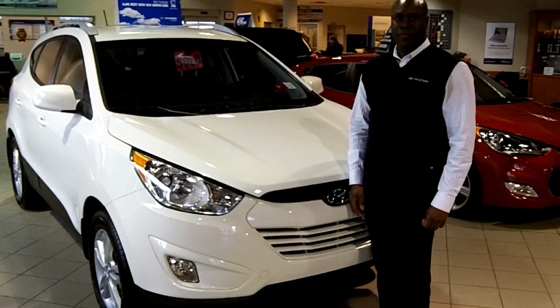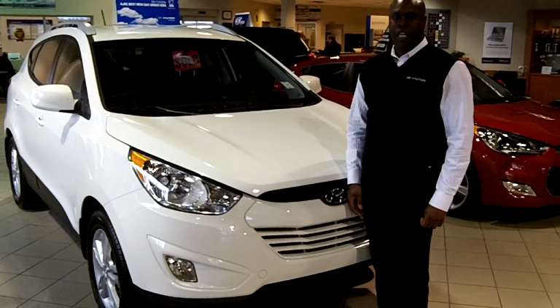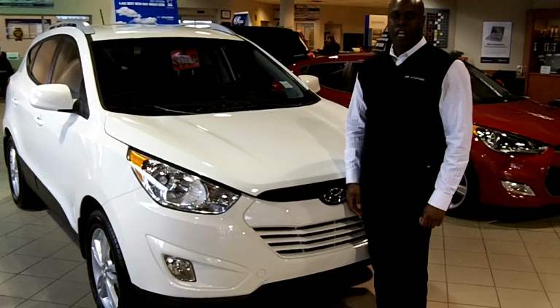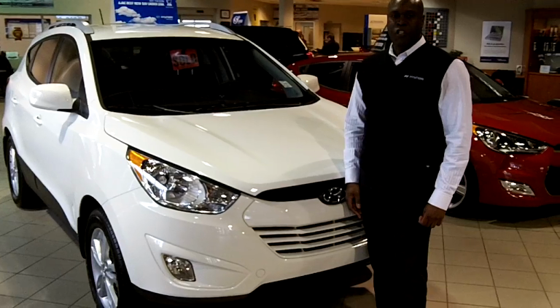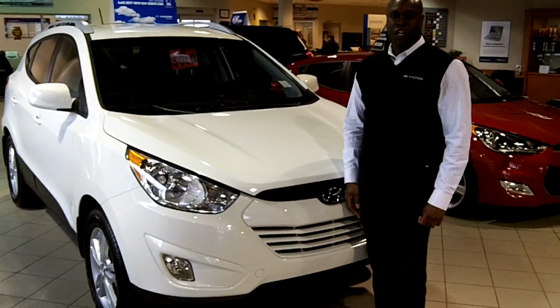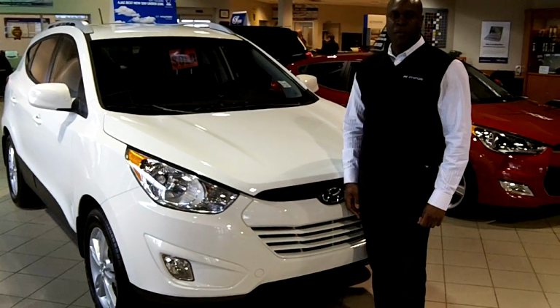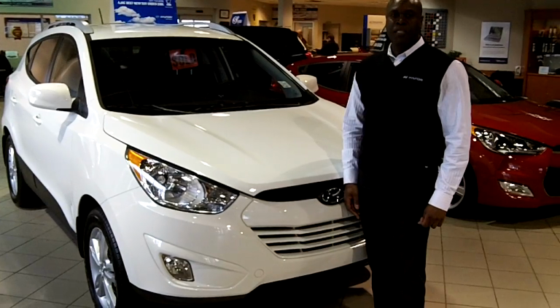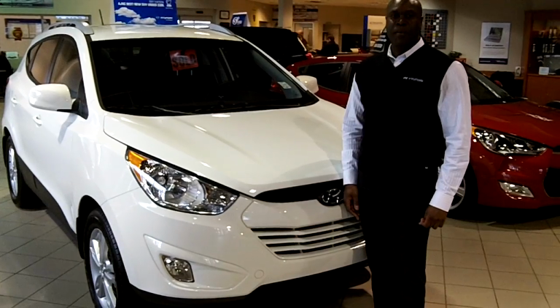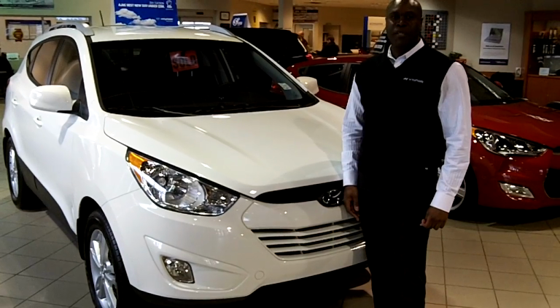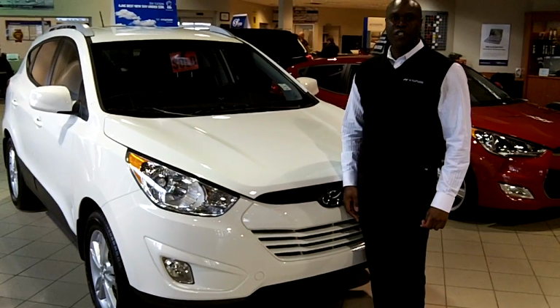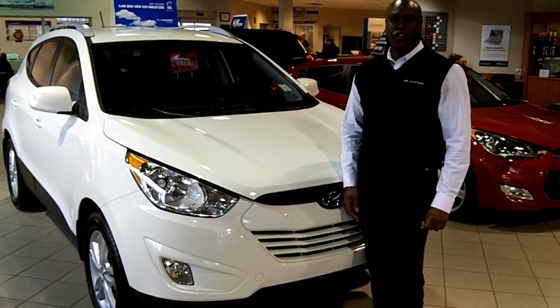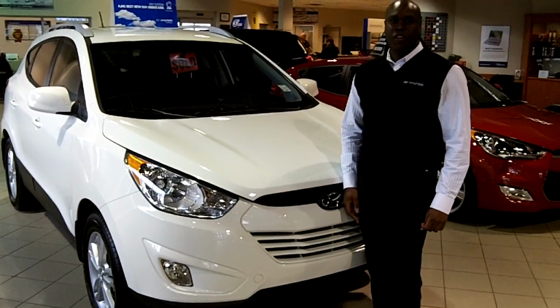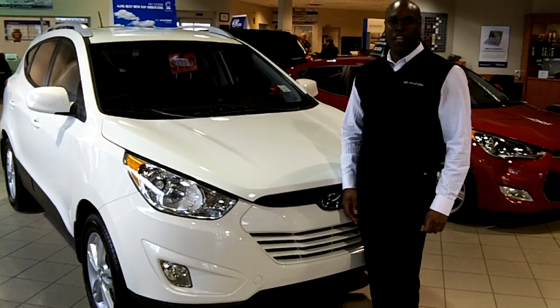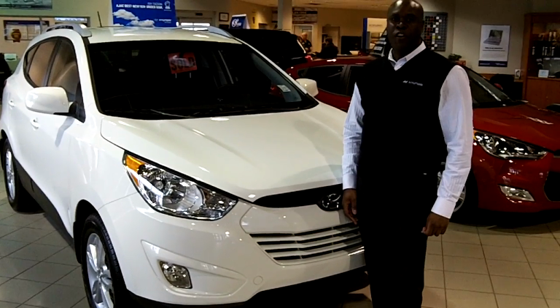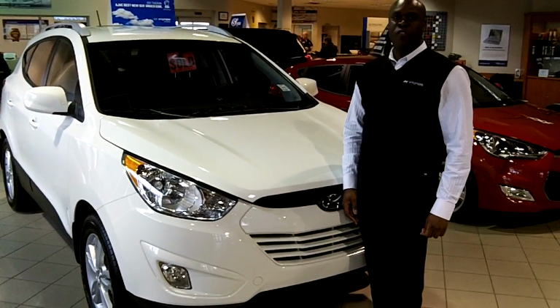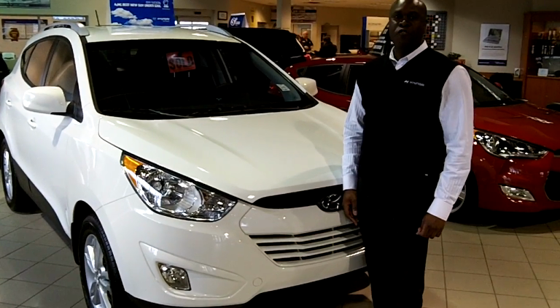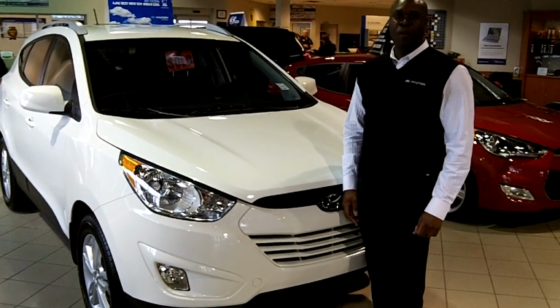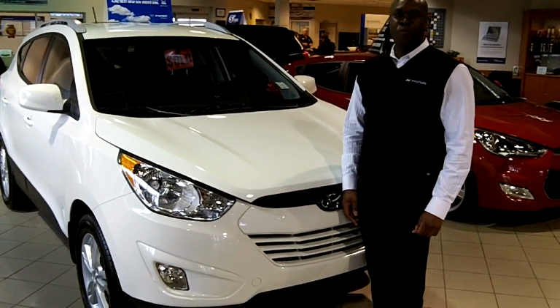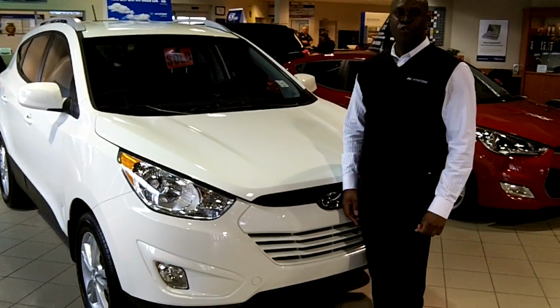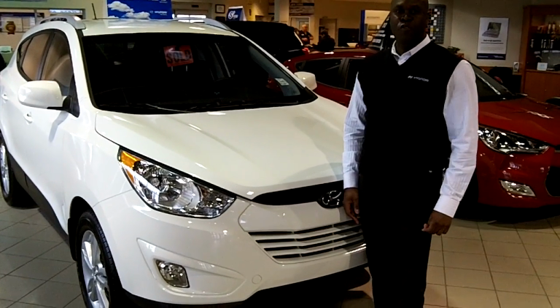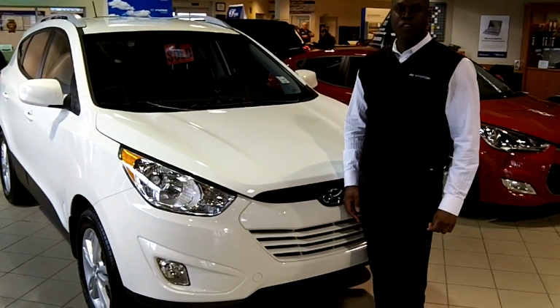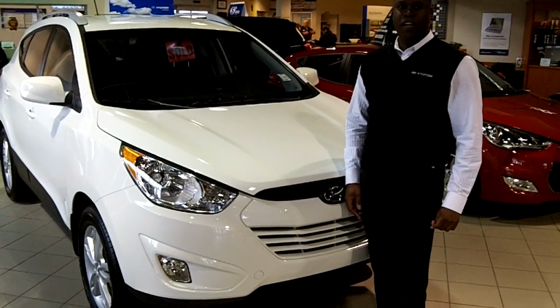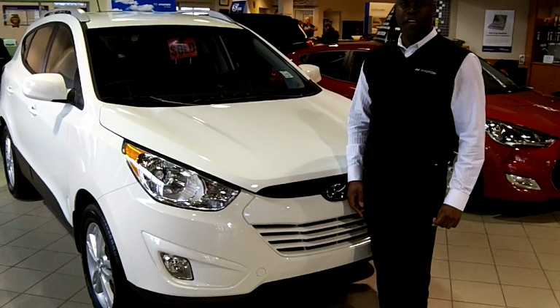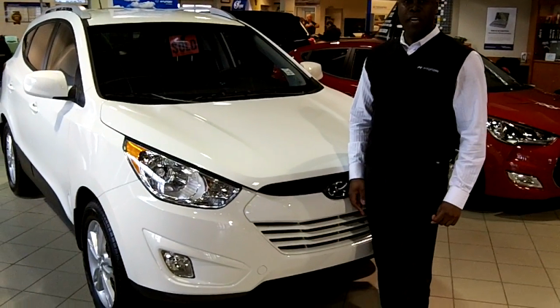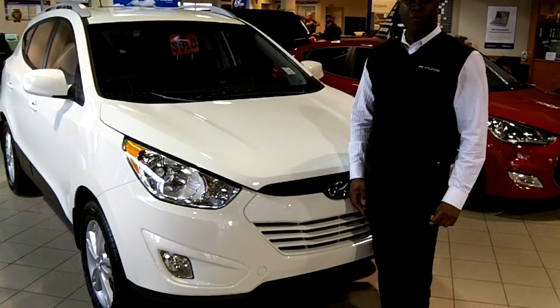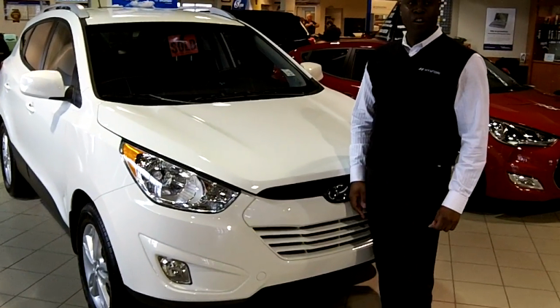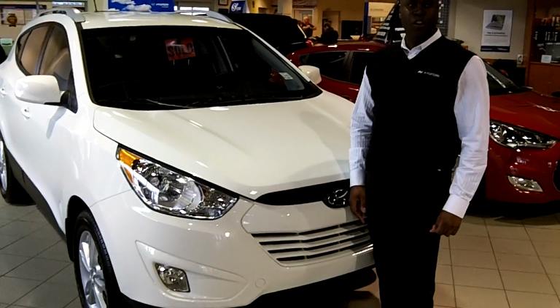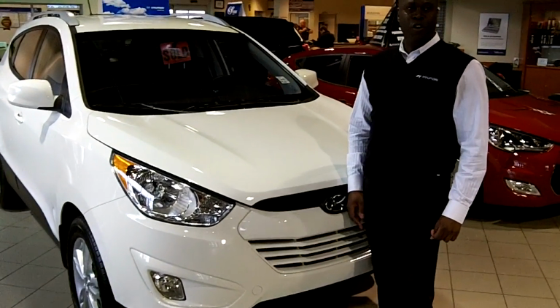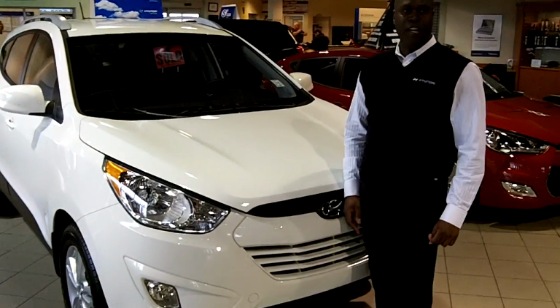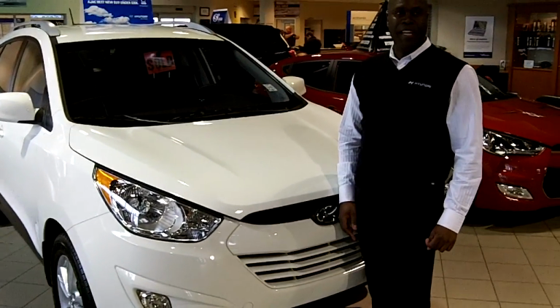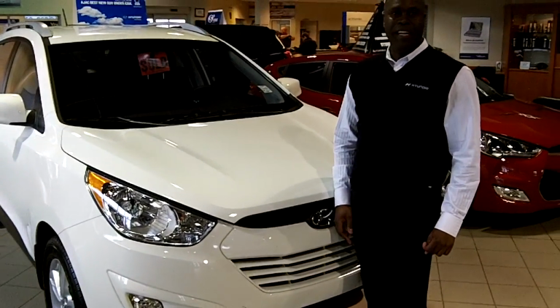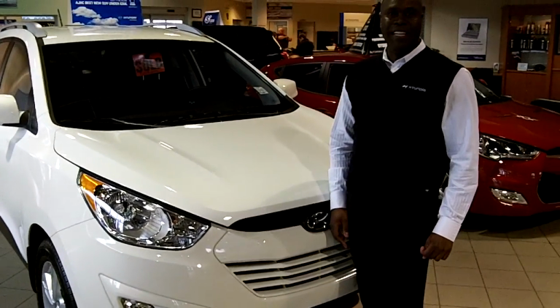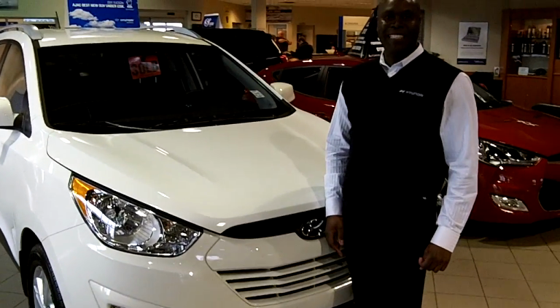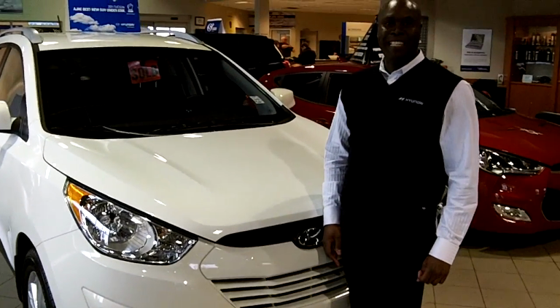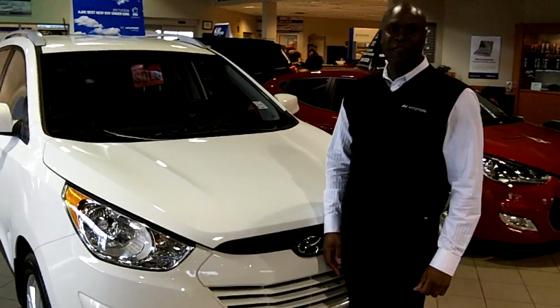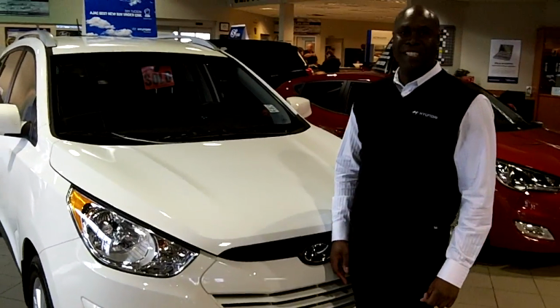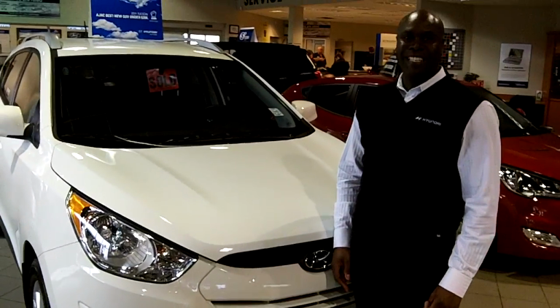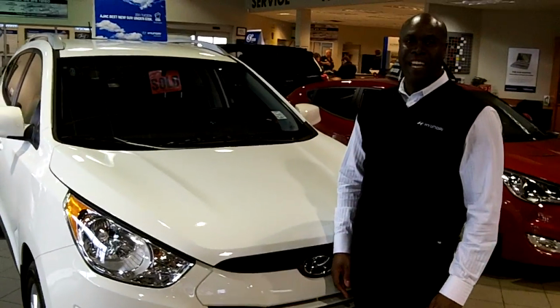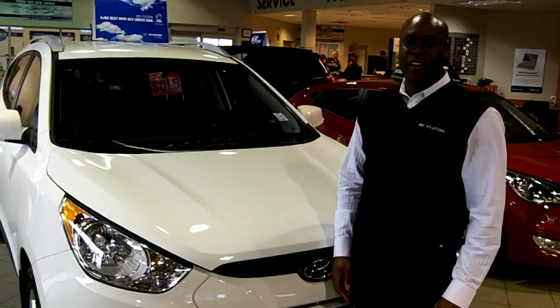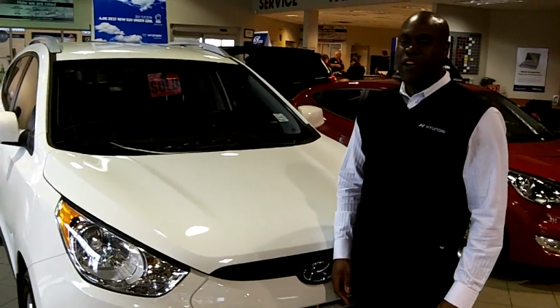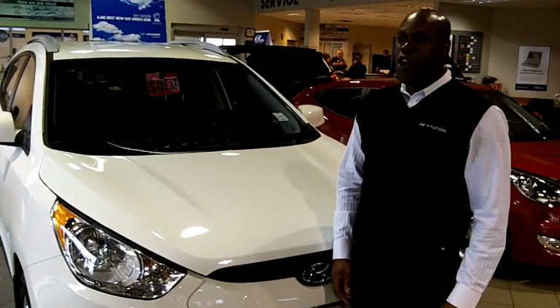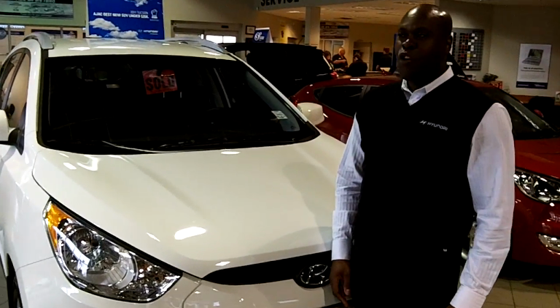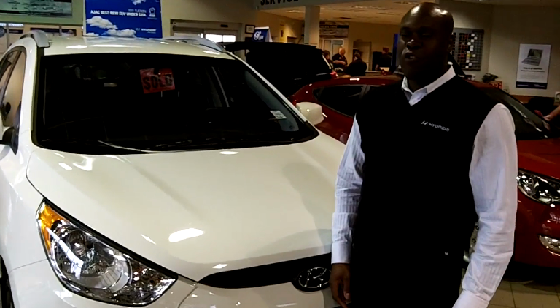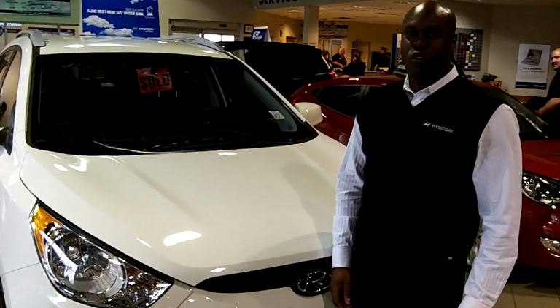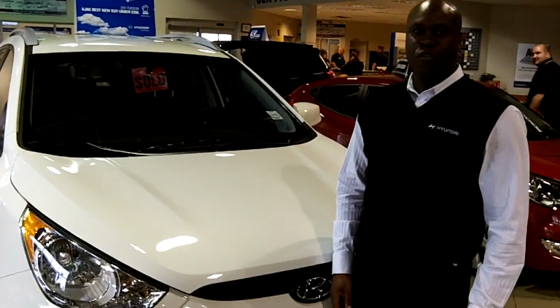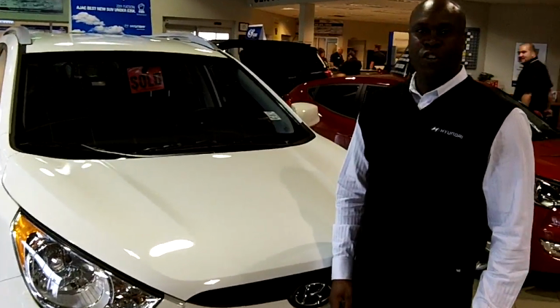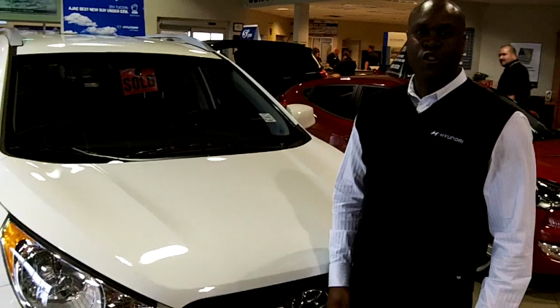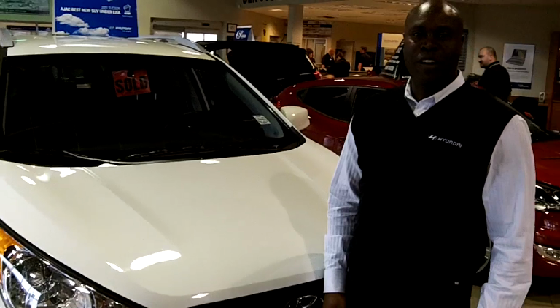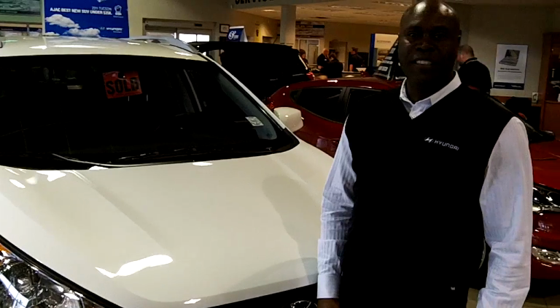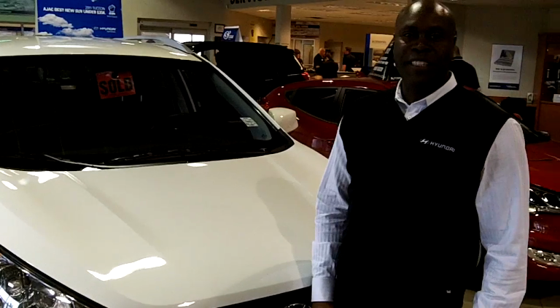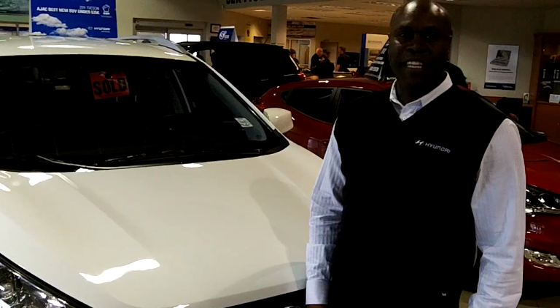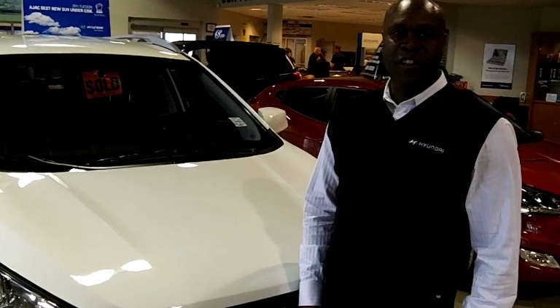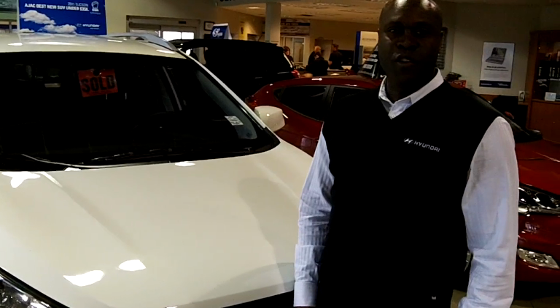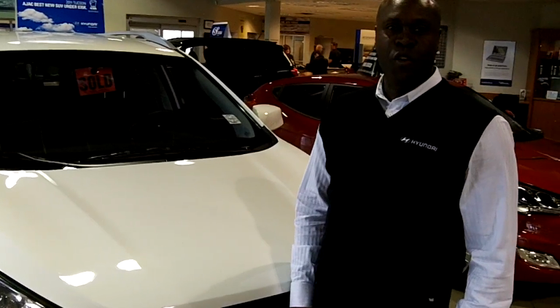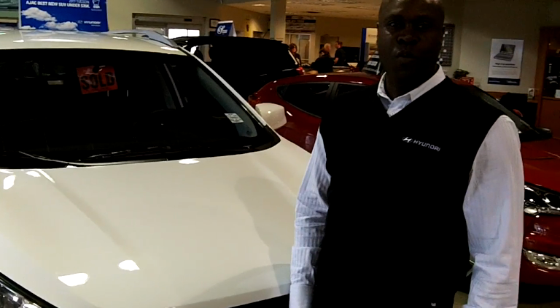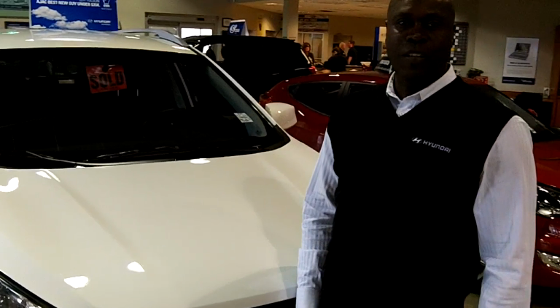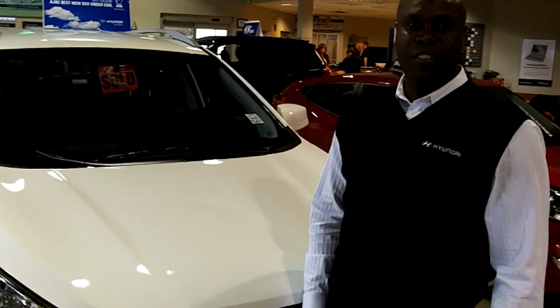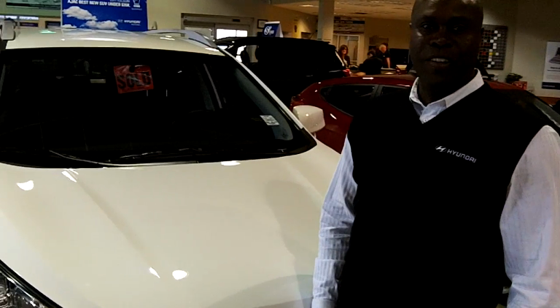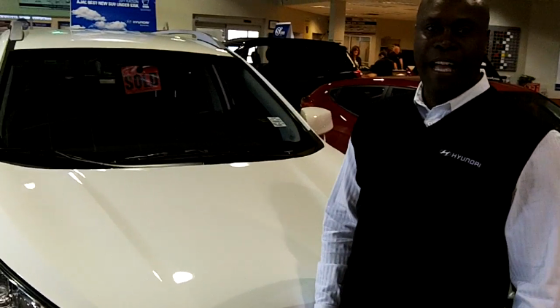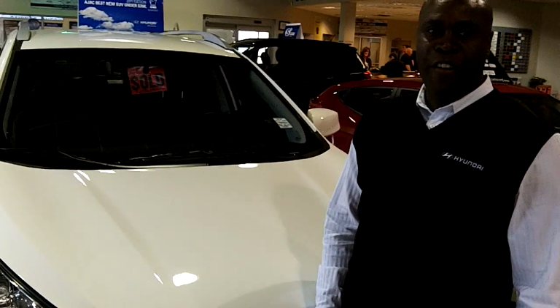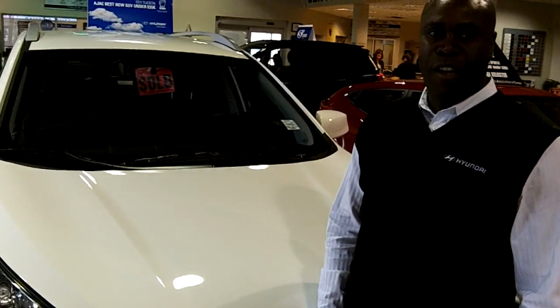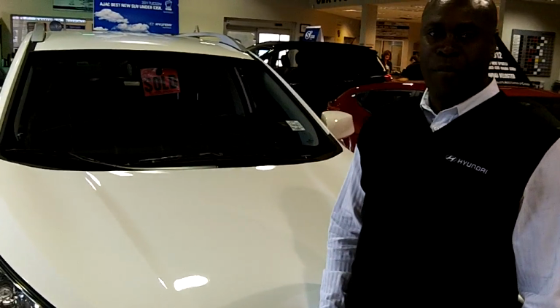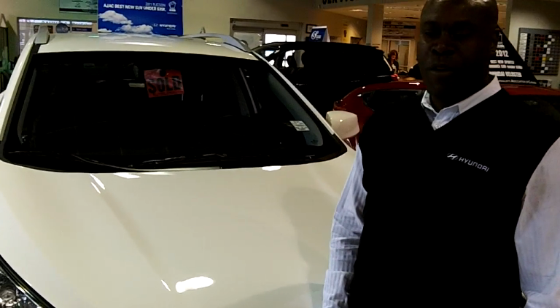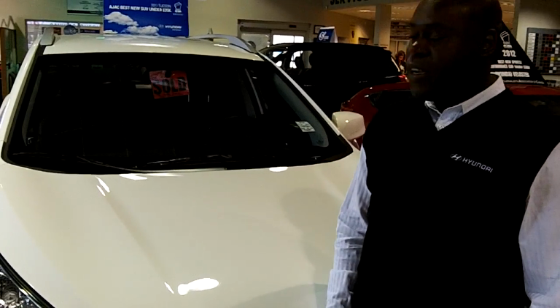James coming to you here from Crowfoot Hyundai. We are located at 710 Crowfoot Crescent in the northwest of Calgary, Alberta.